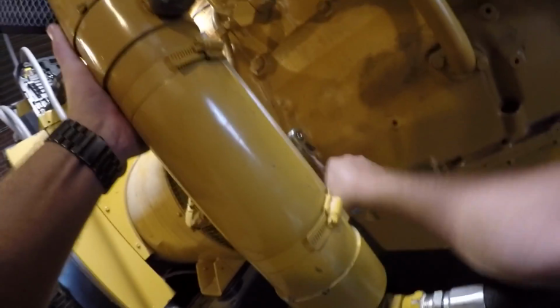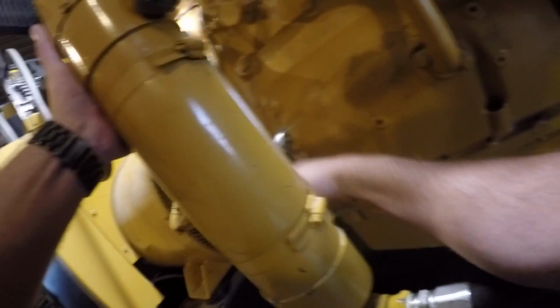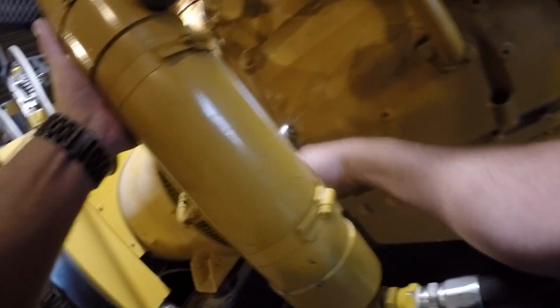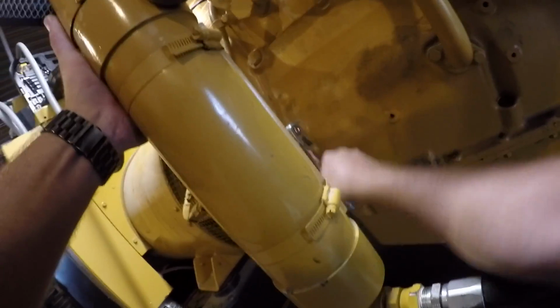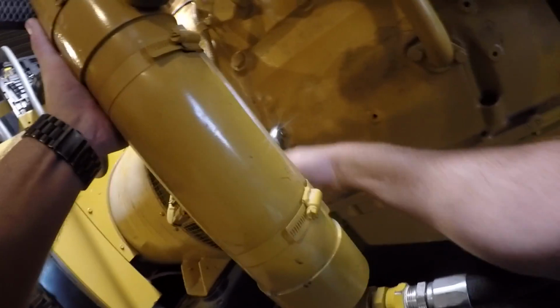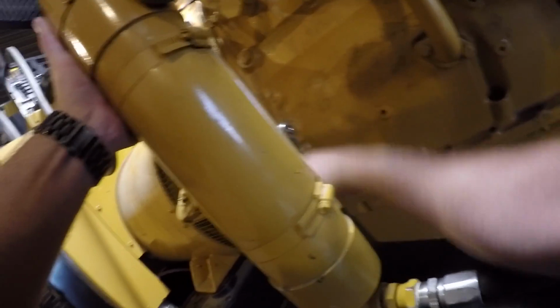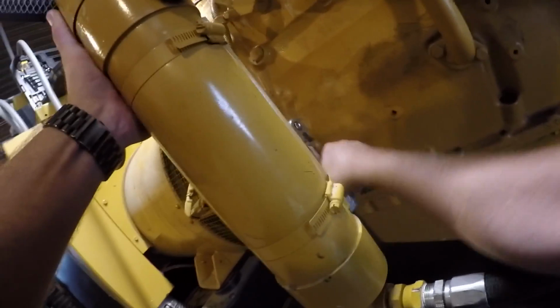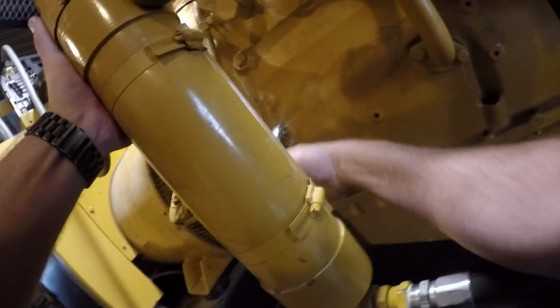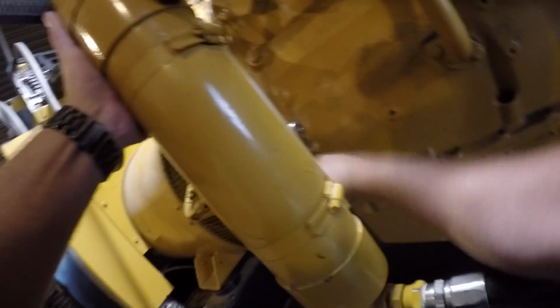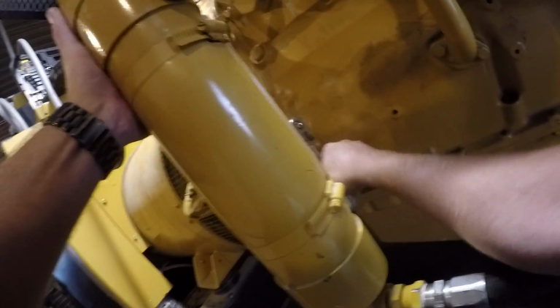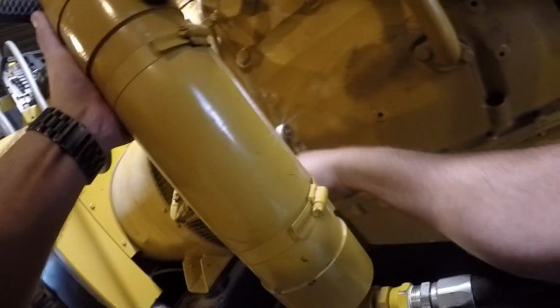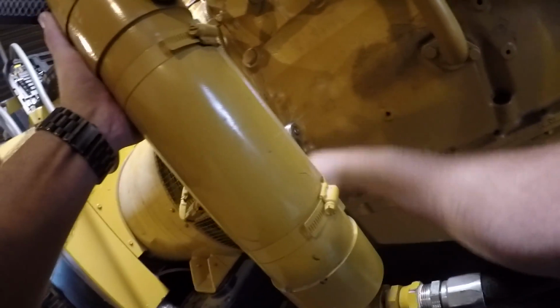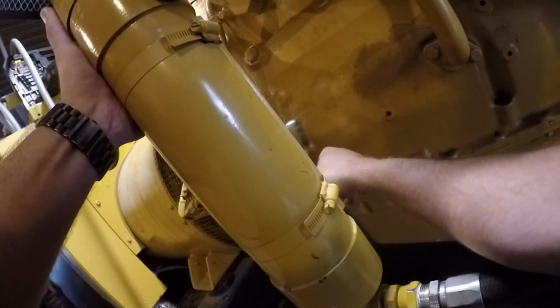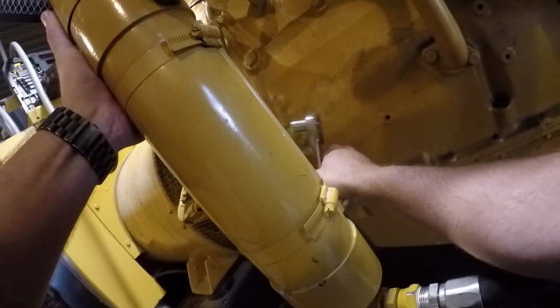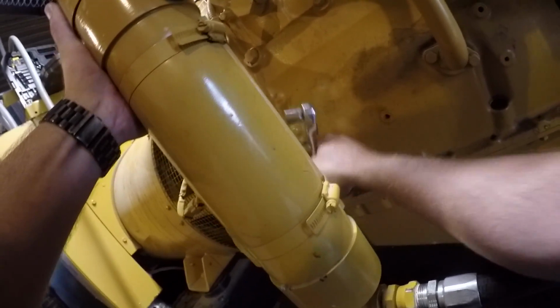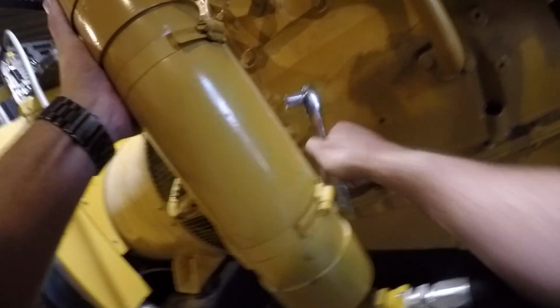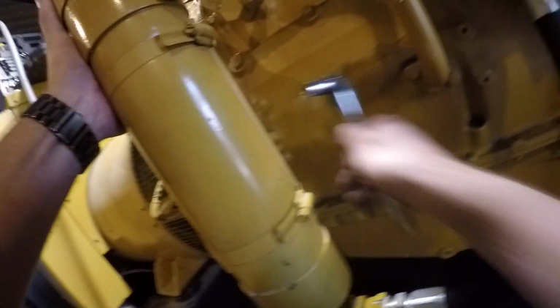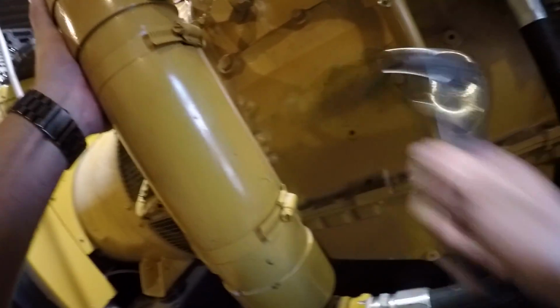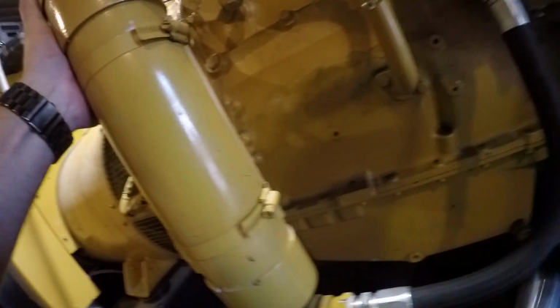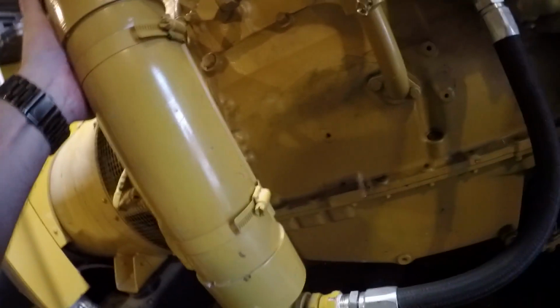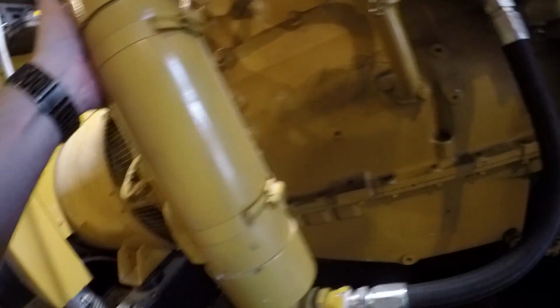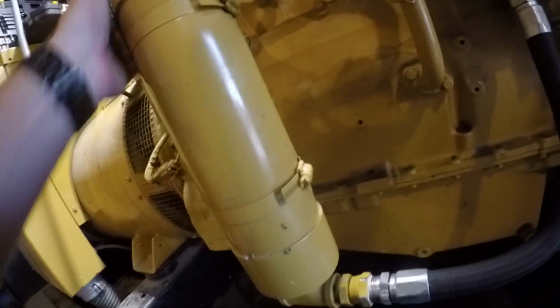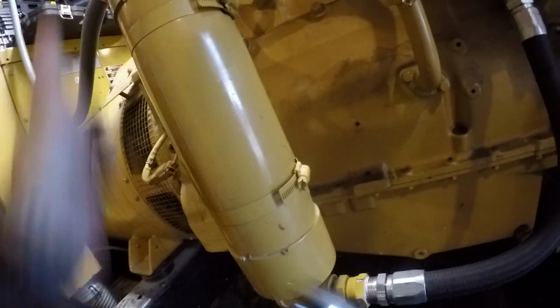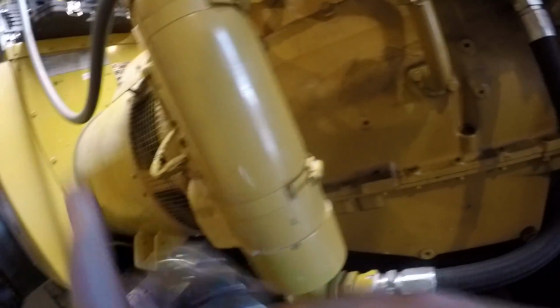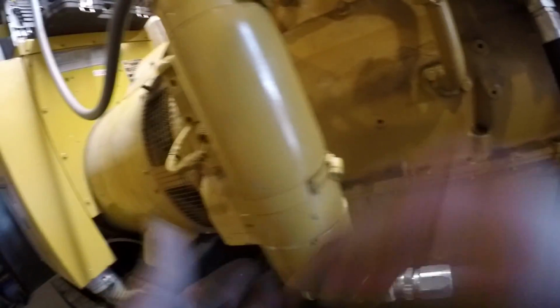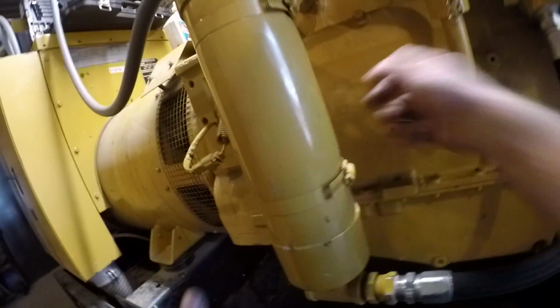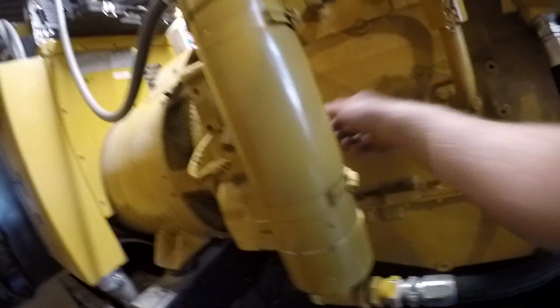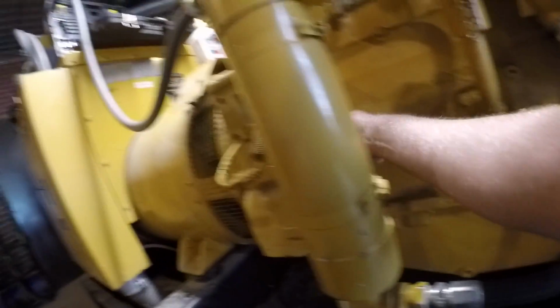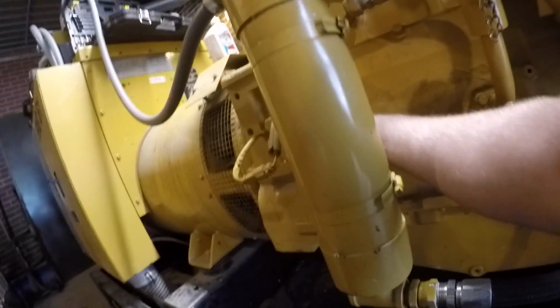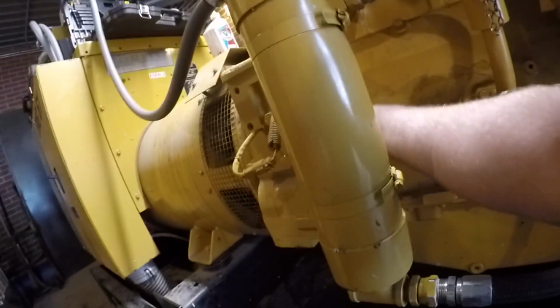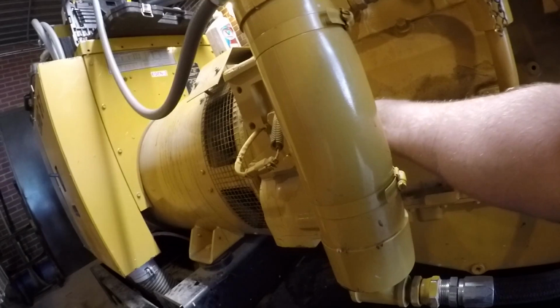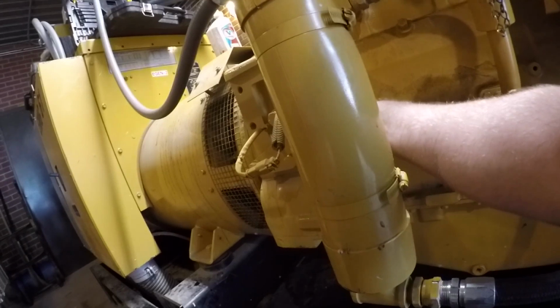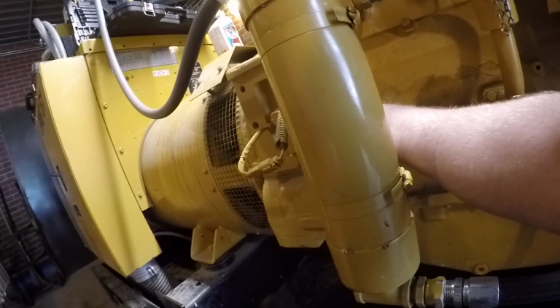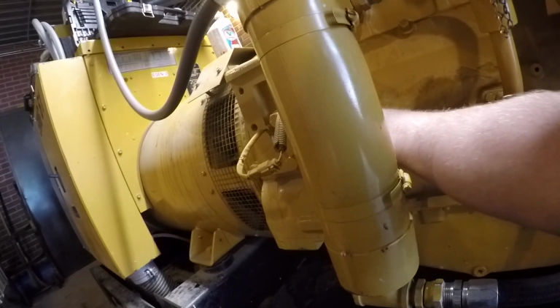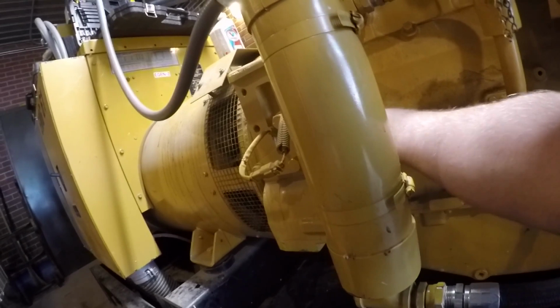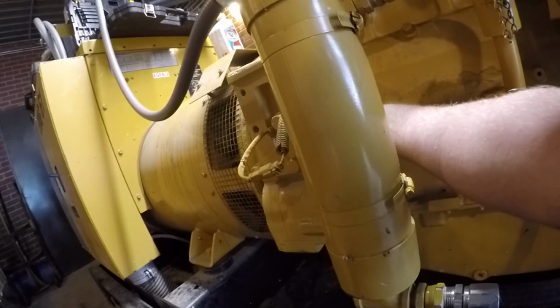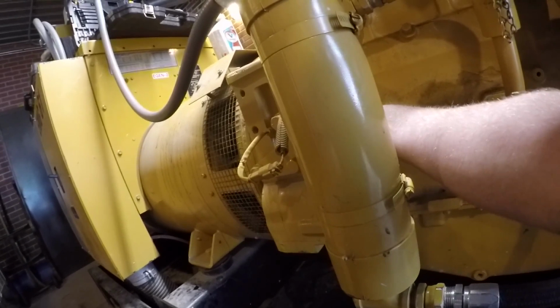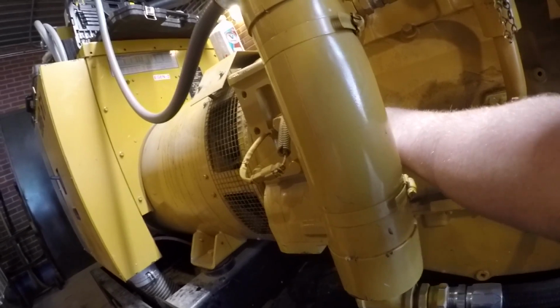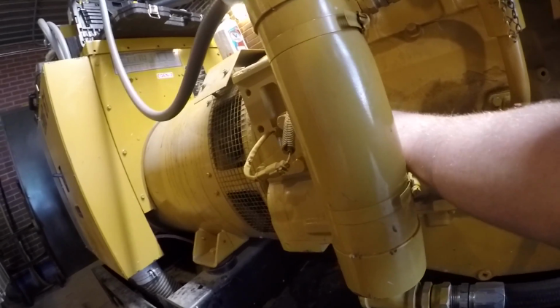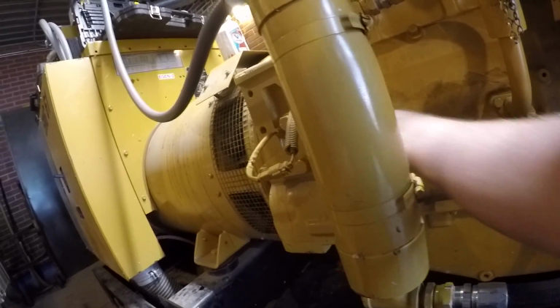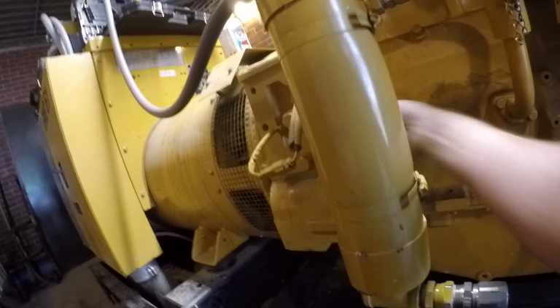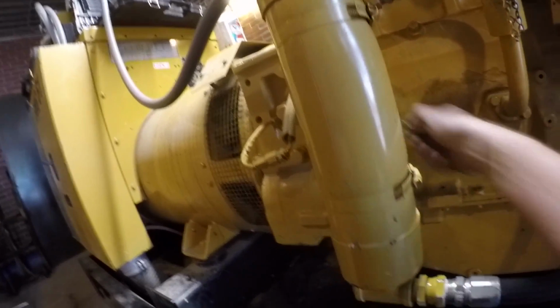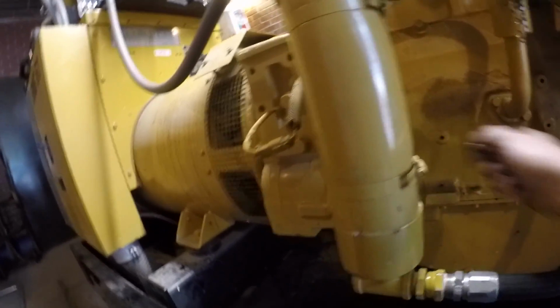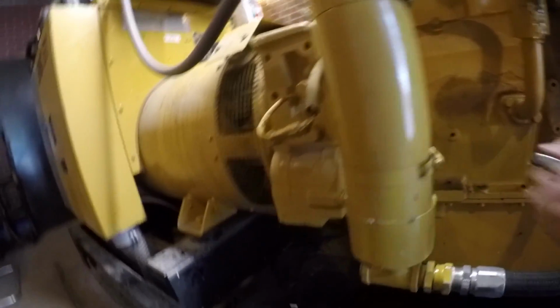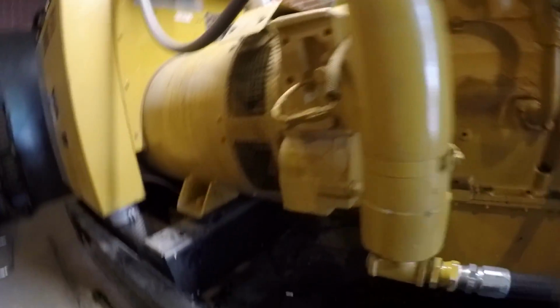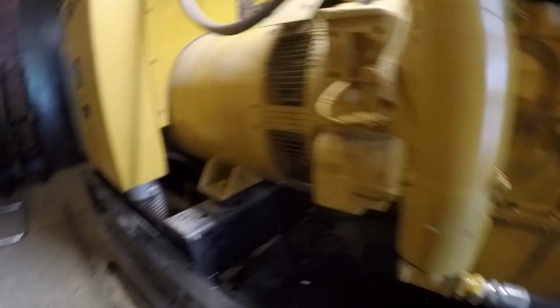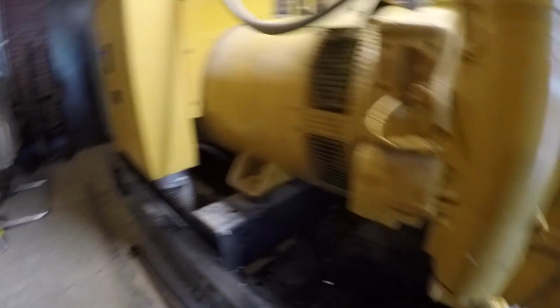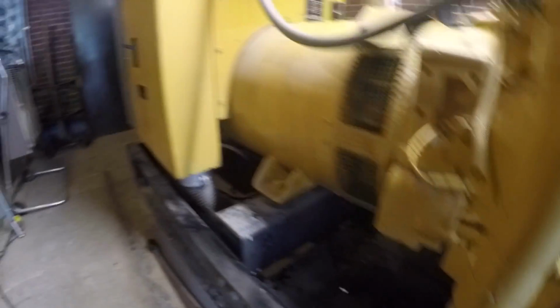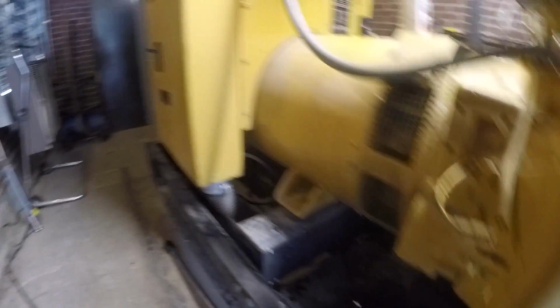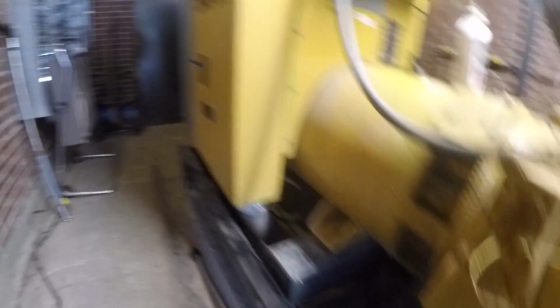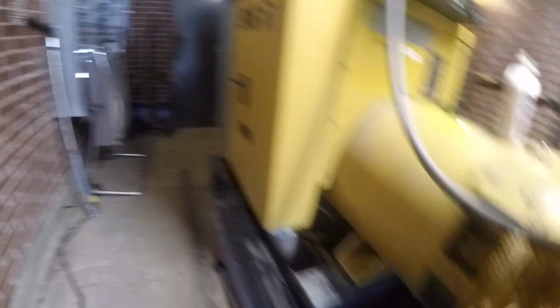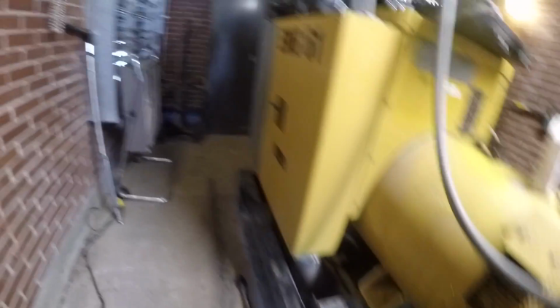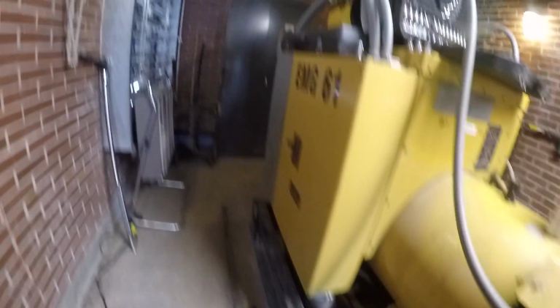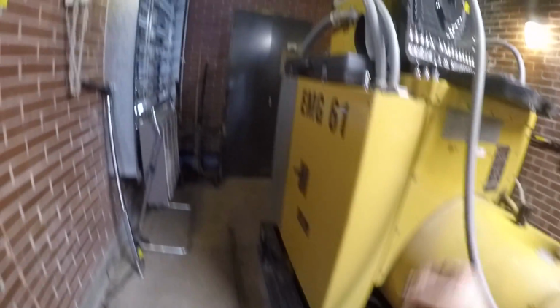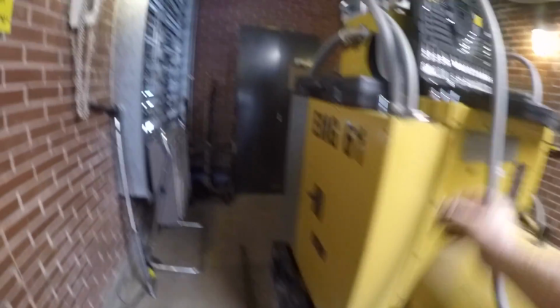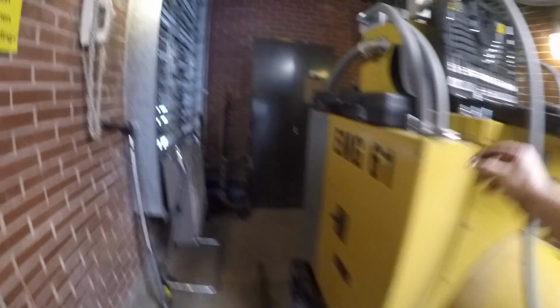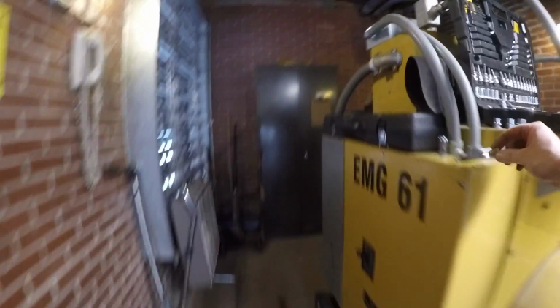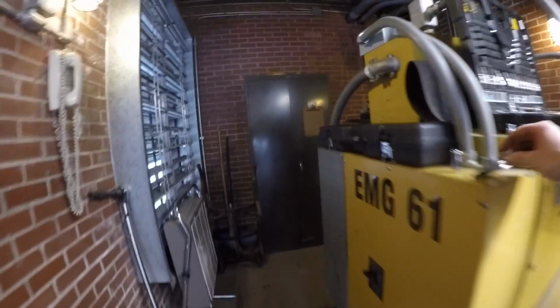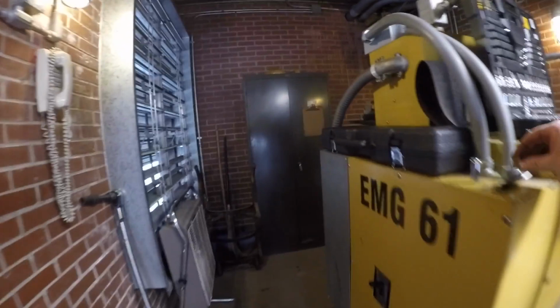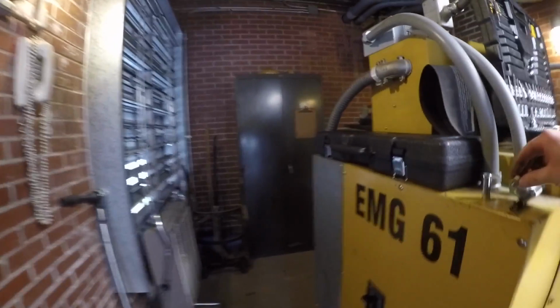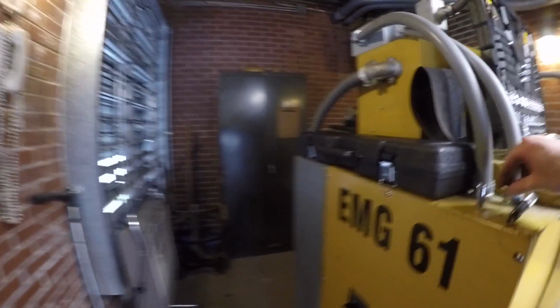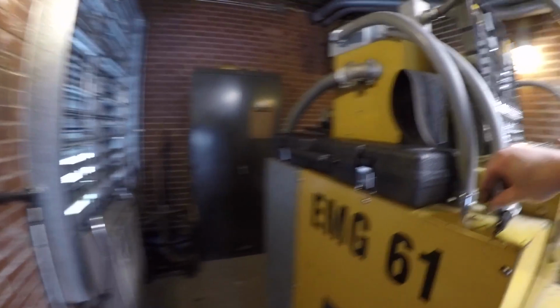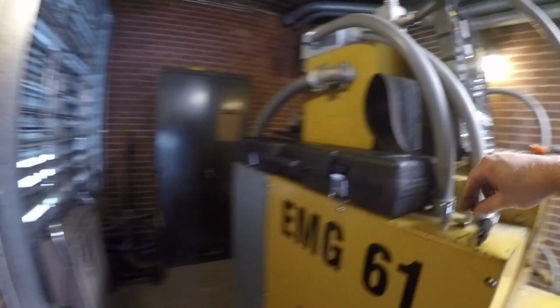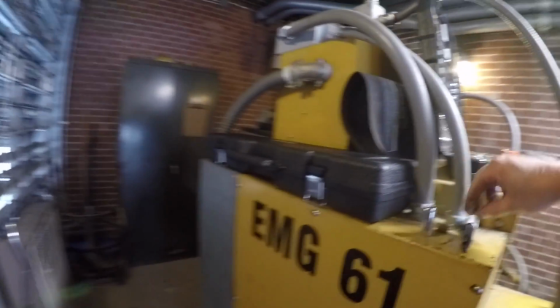I'm going to go ahead and get the engine pinned before we get too far into this, so that way it's all ready to go when we go to set the valves.